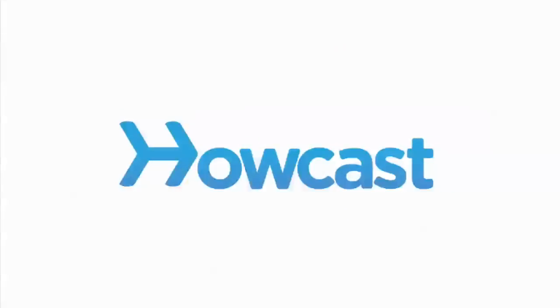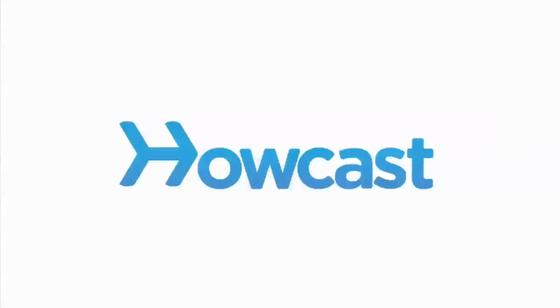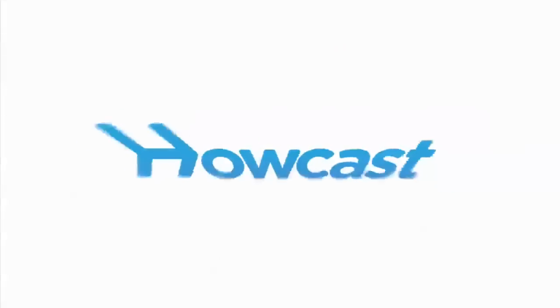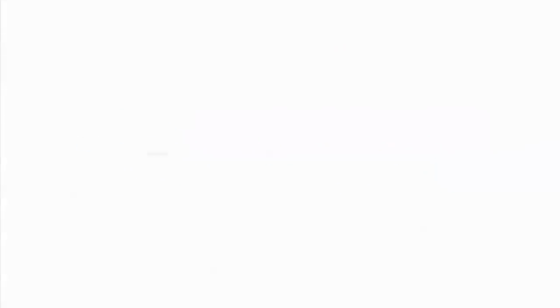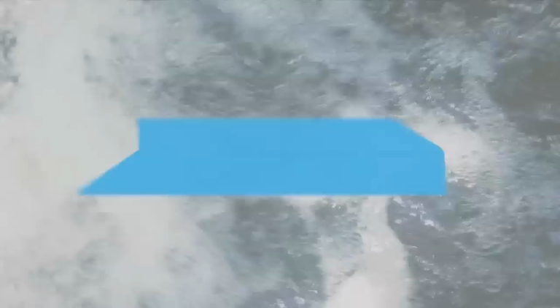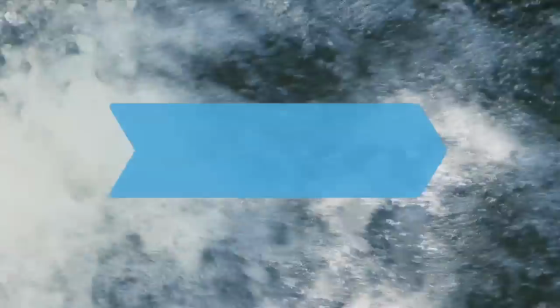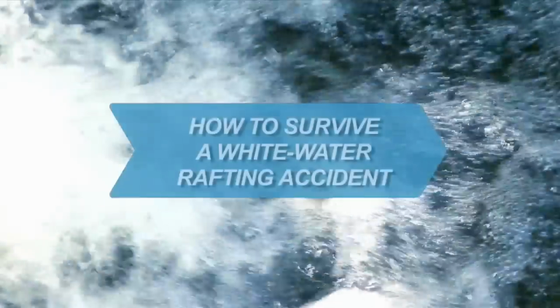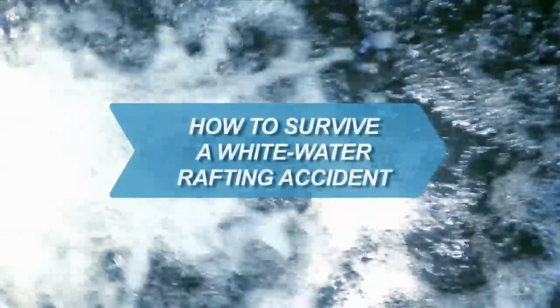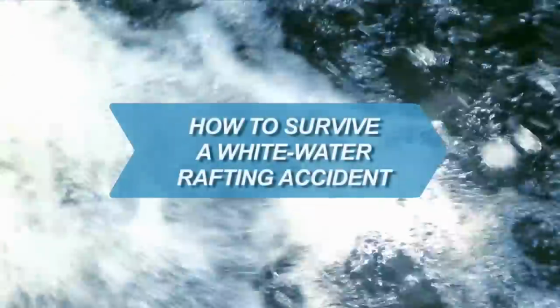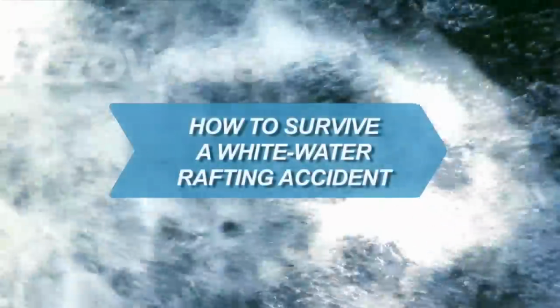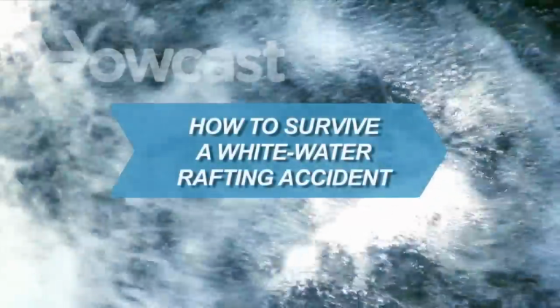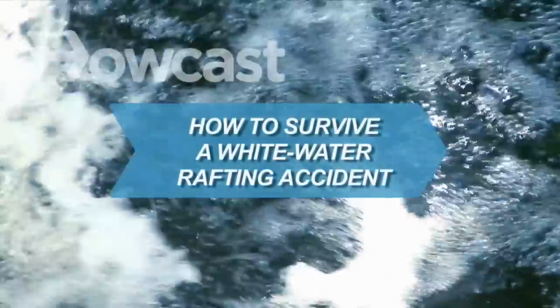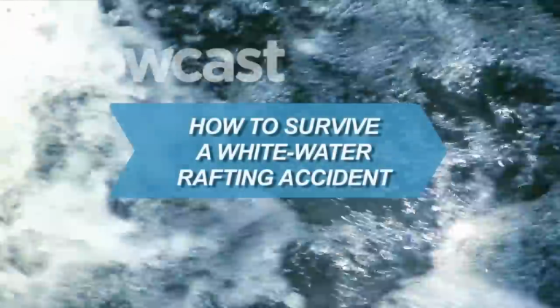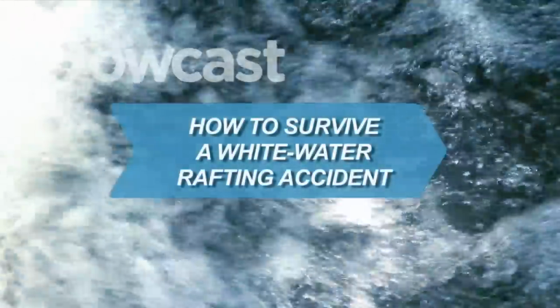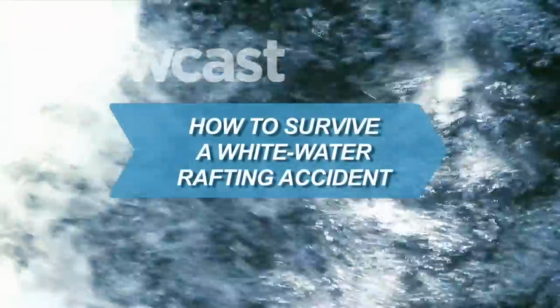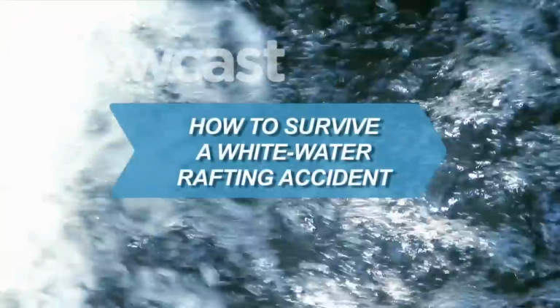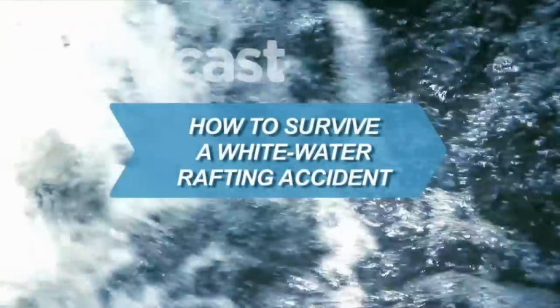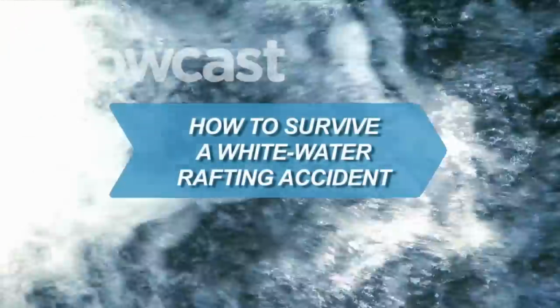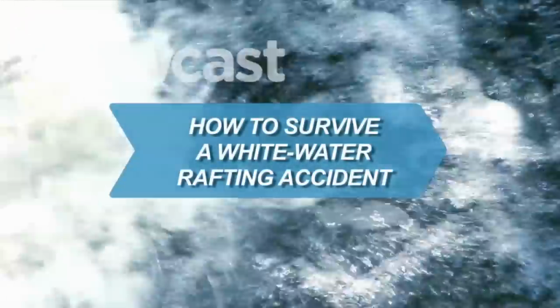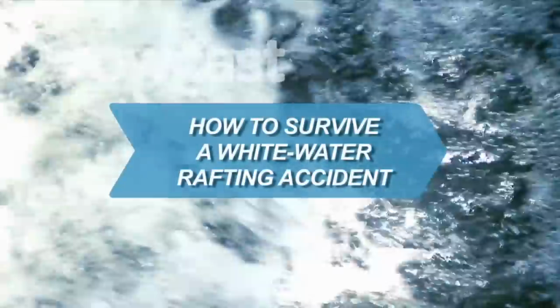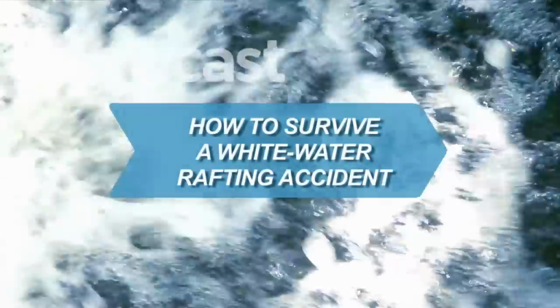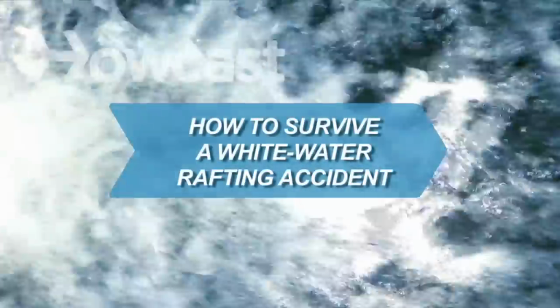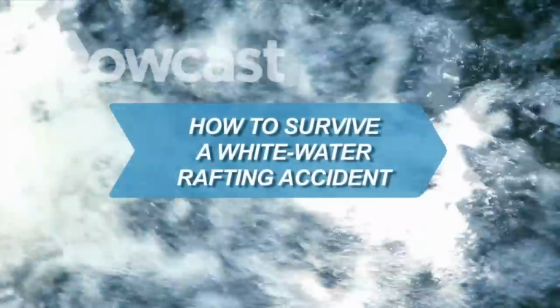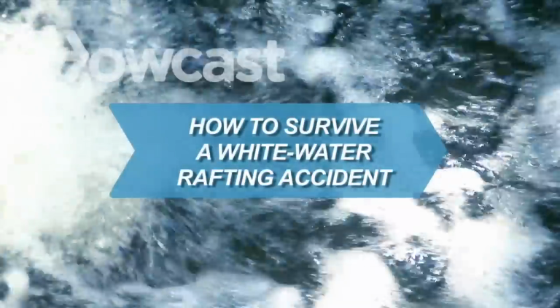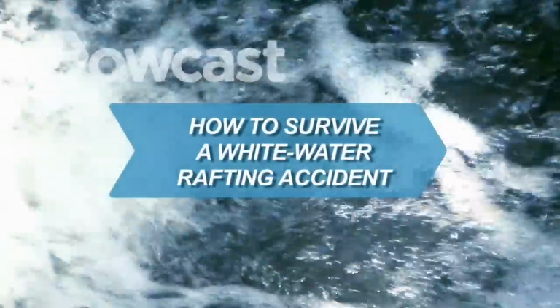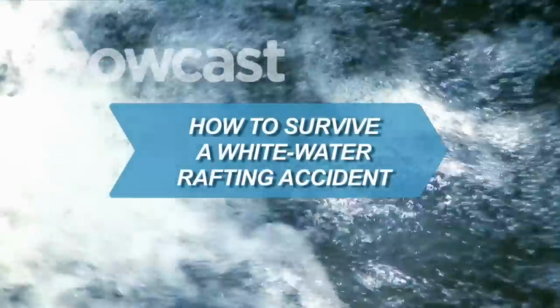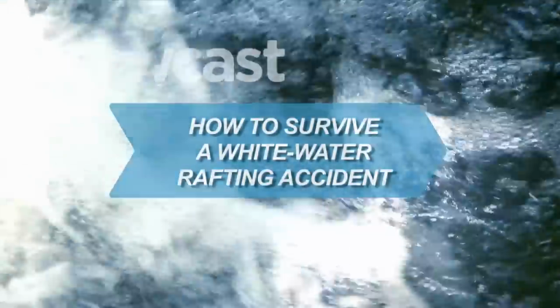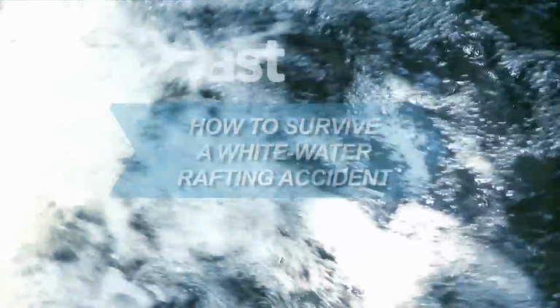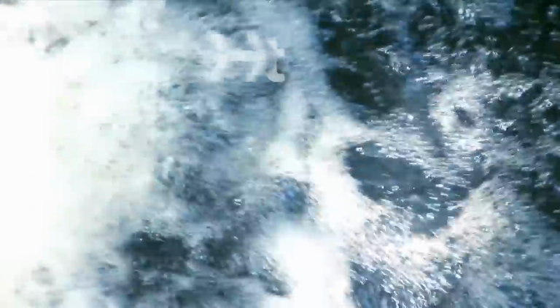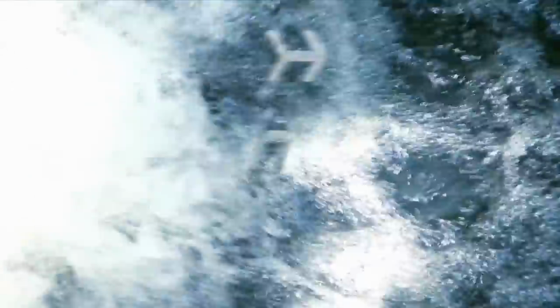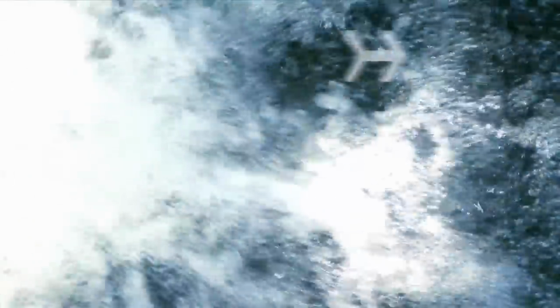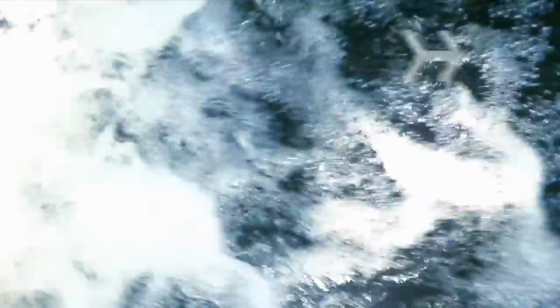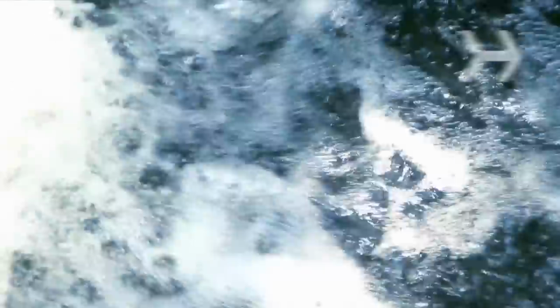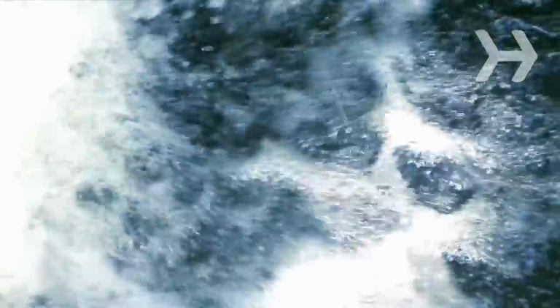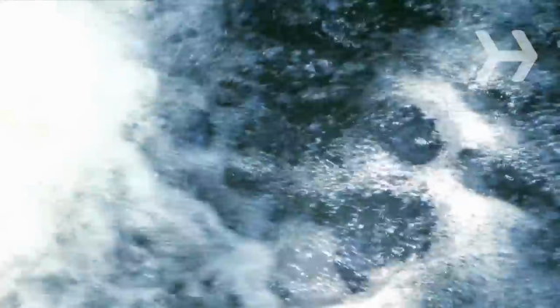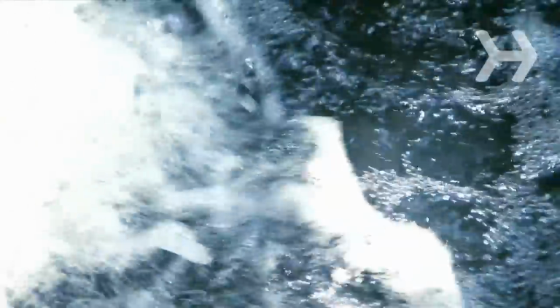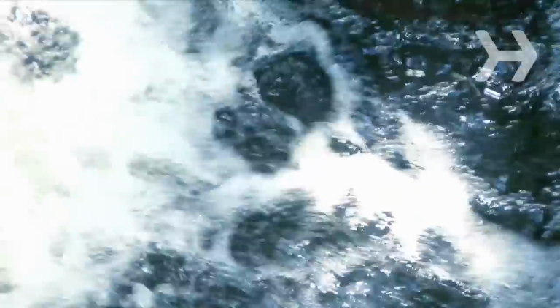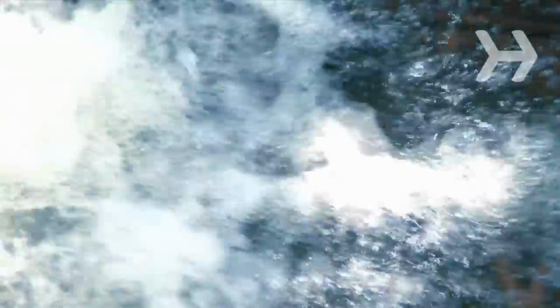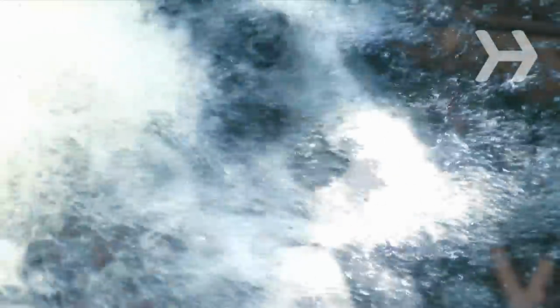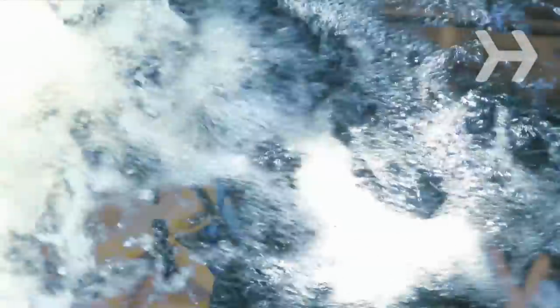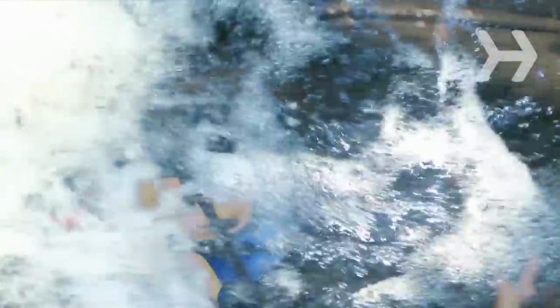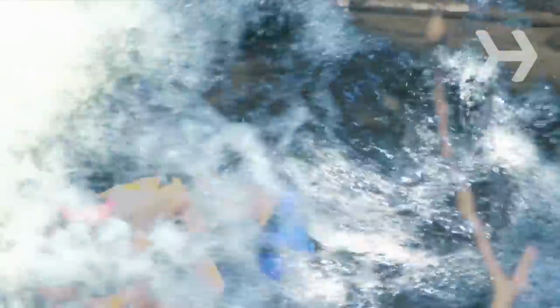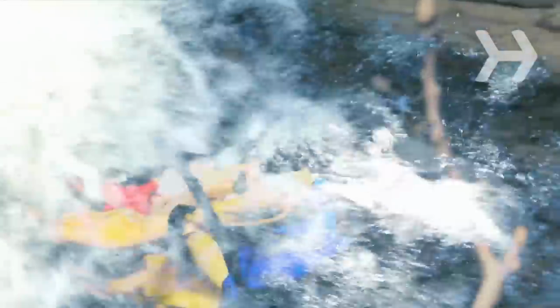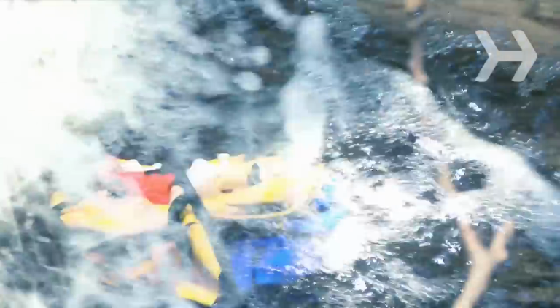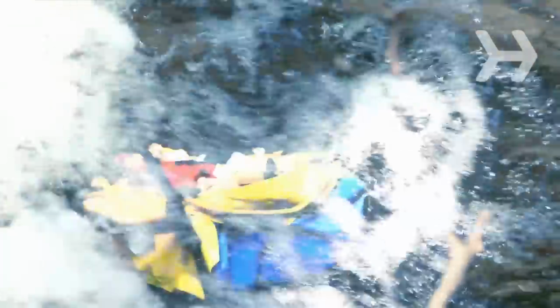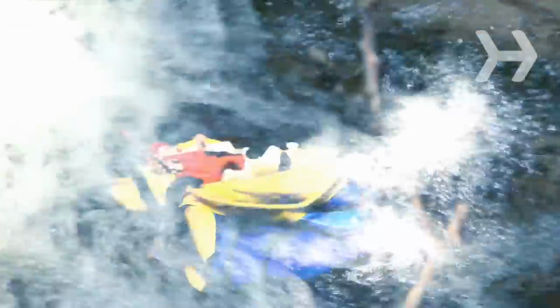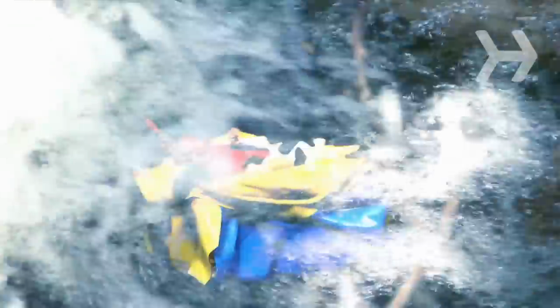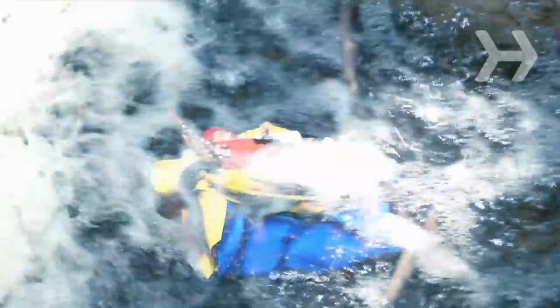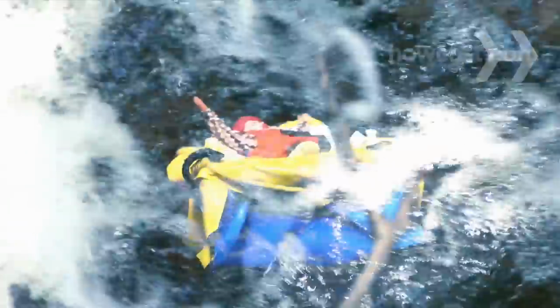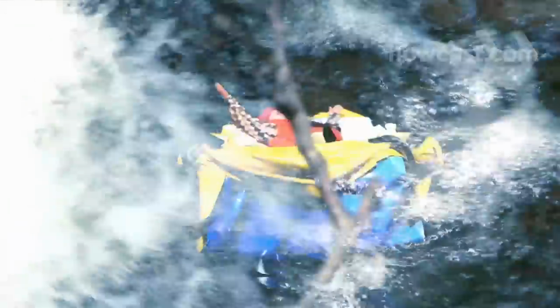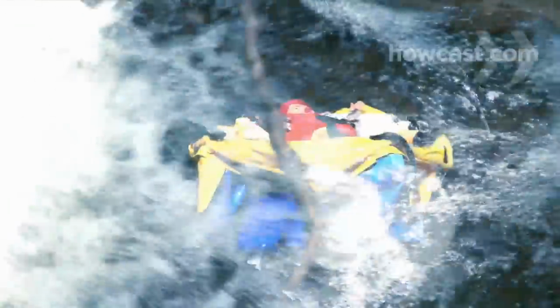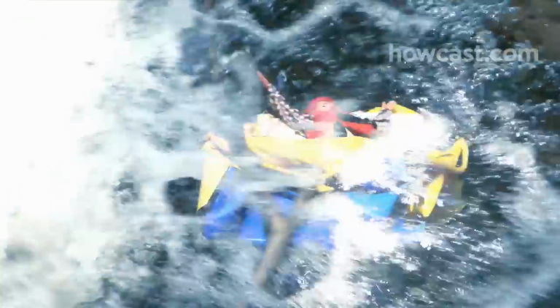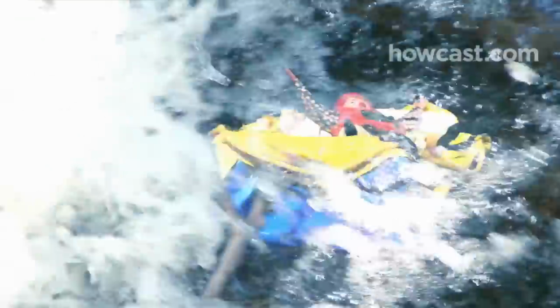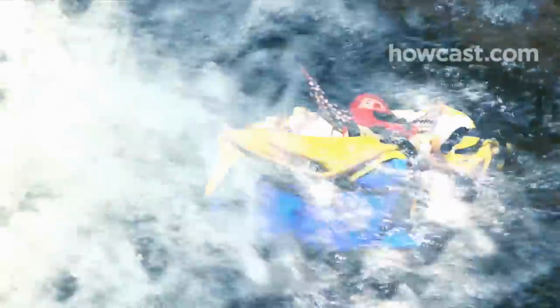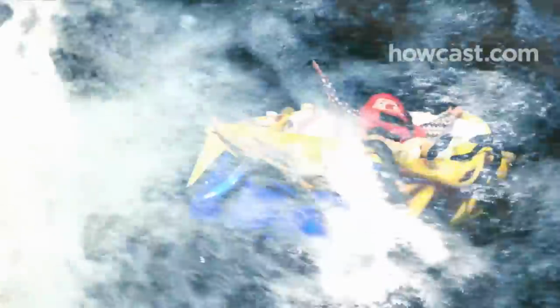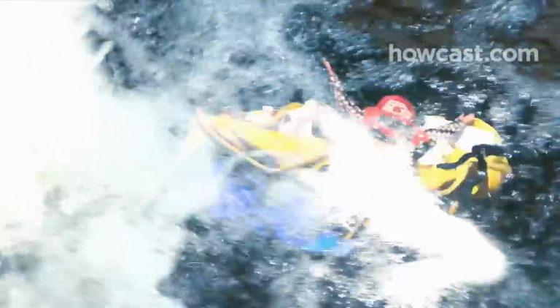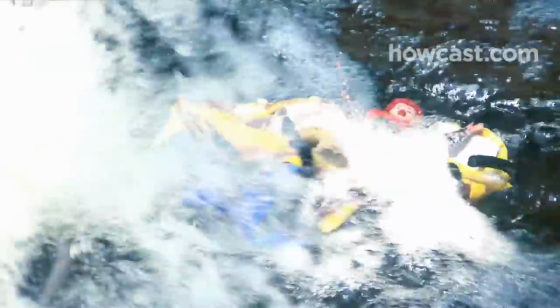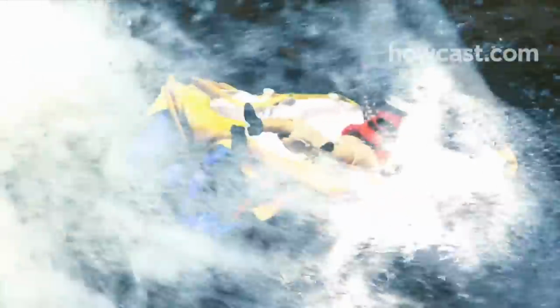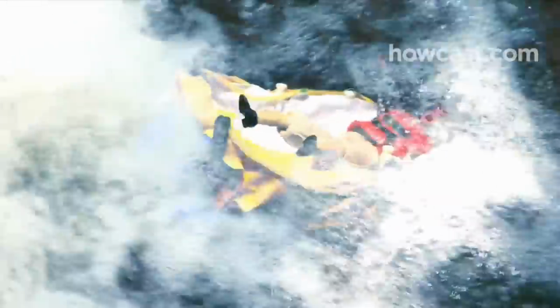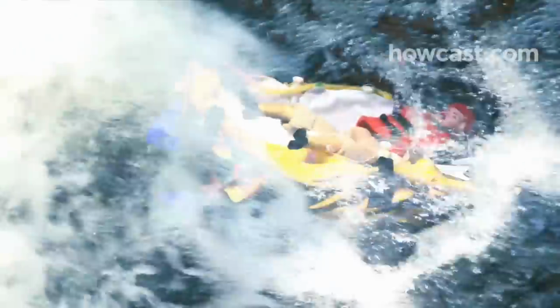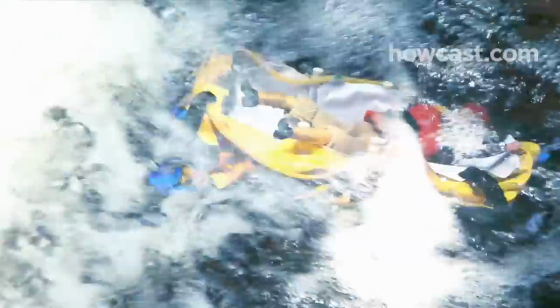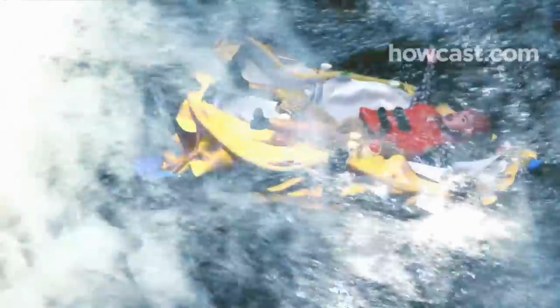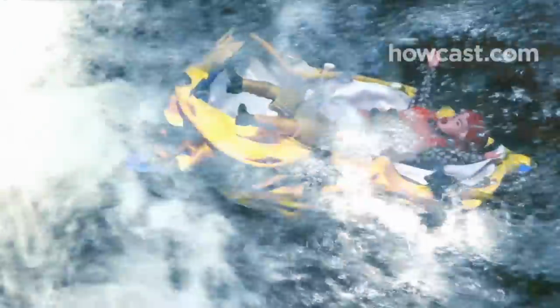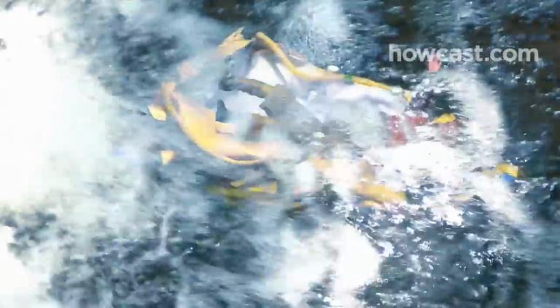How to Survive a Whitewater Rafting Accident. Know what to do before you find yourself tossed around by a raging river.